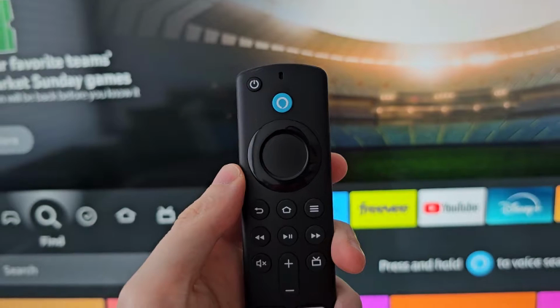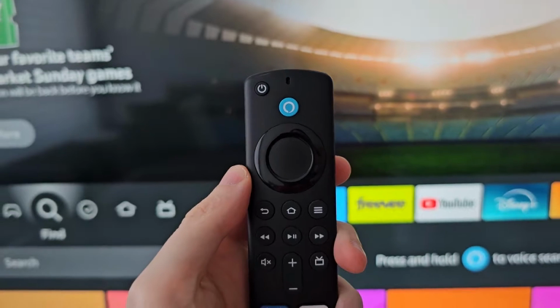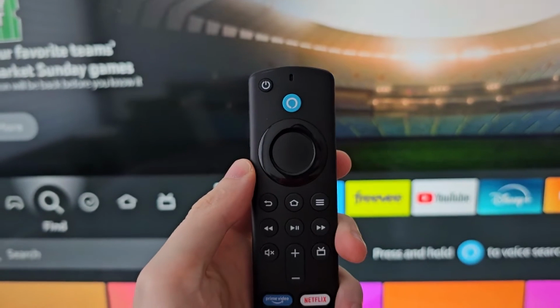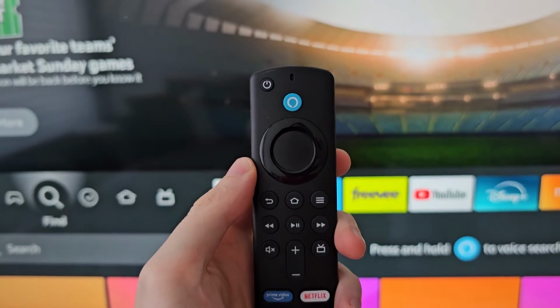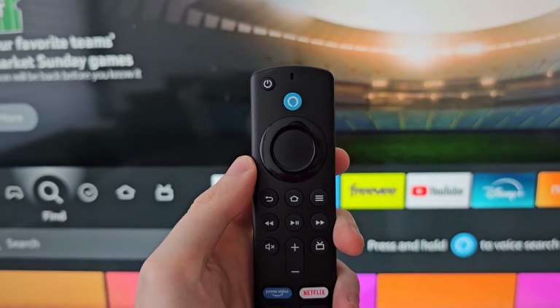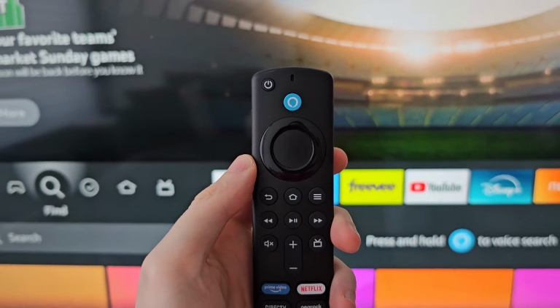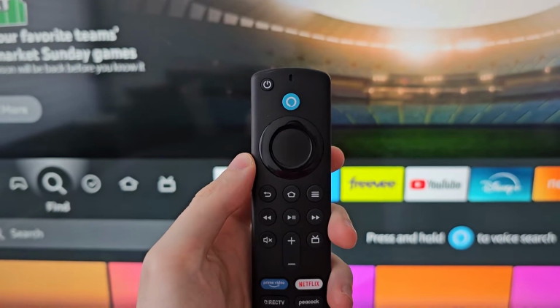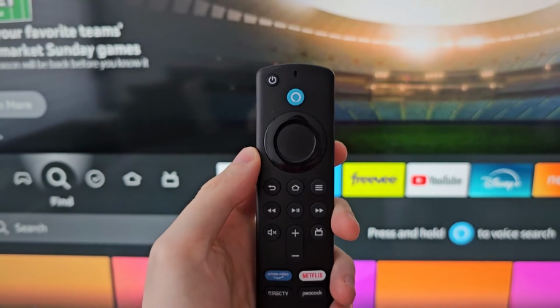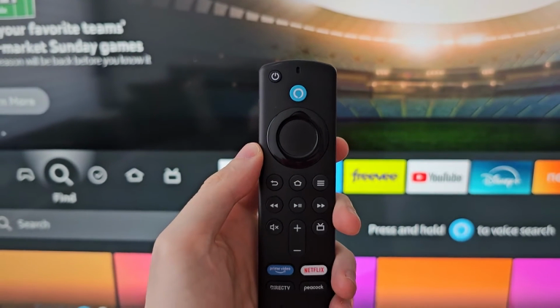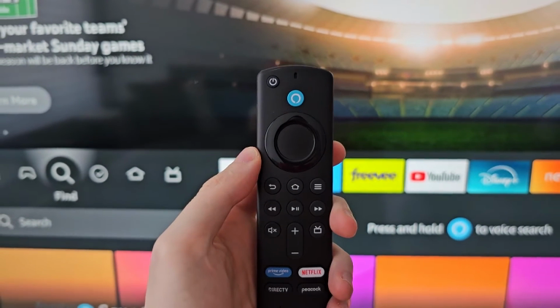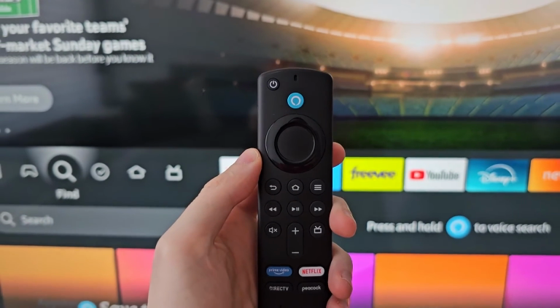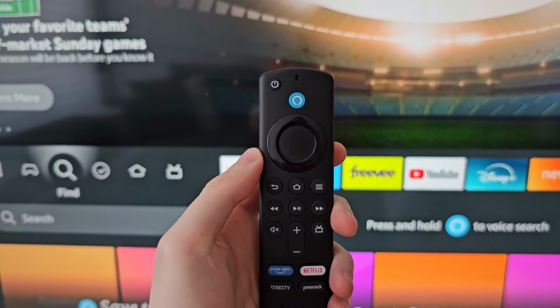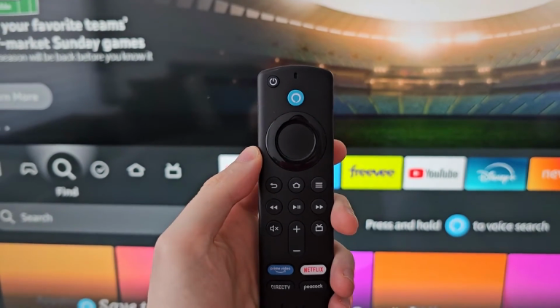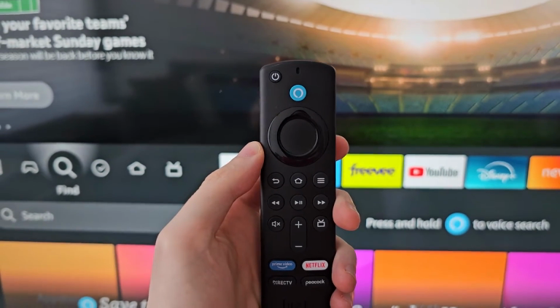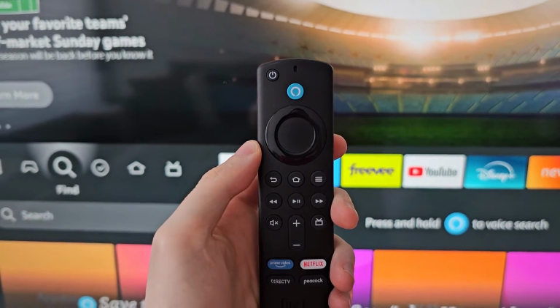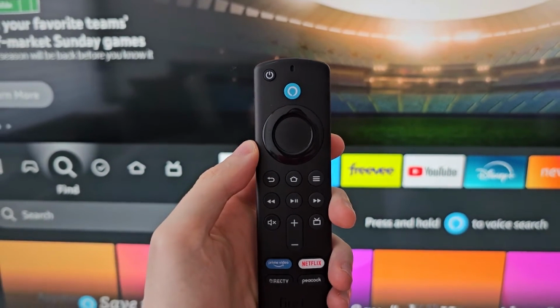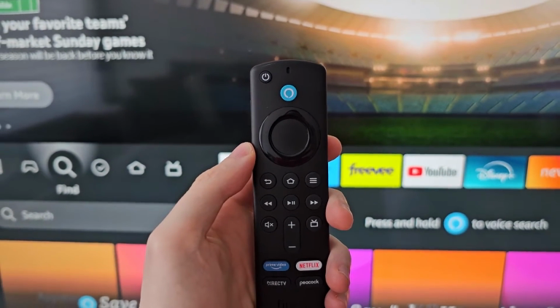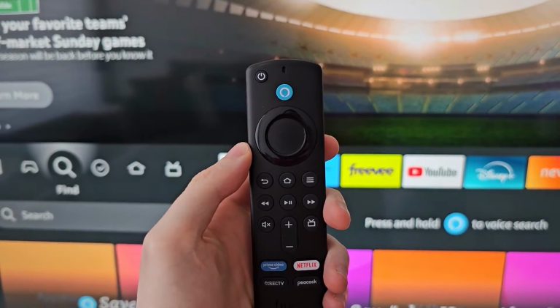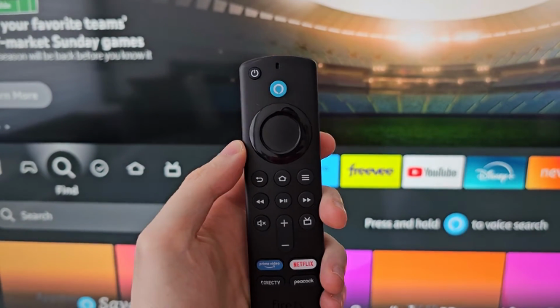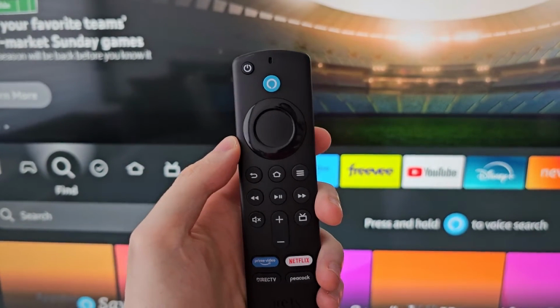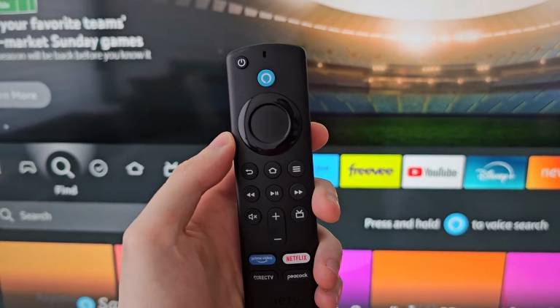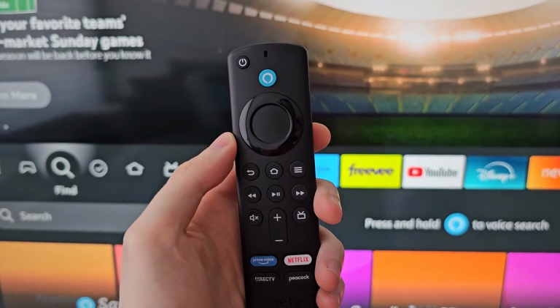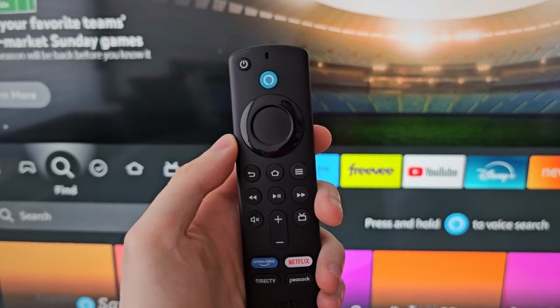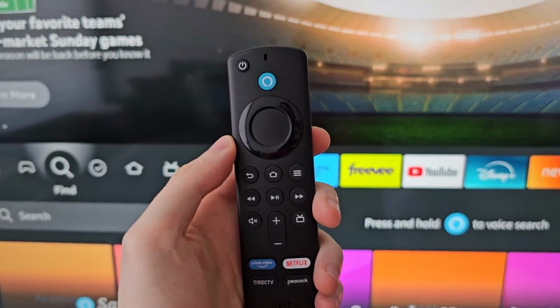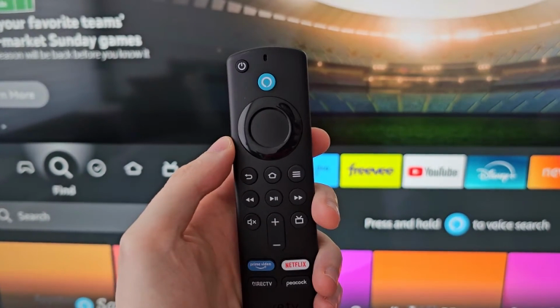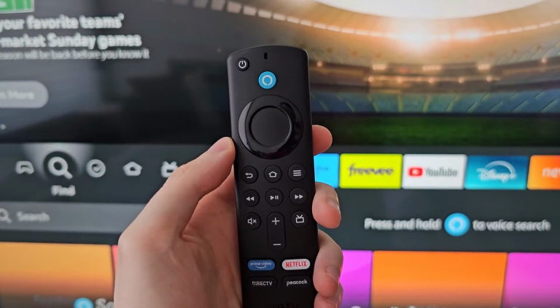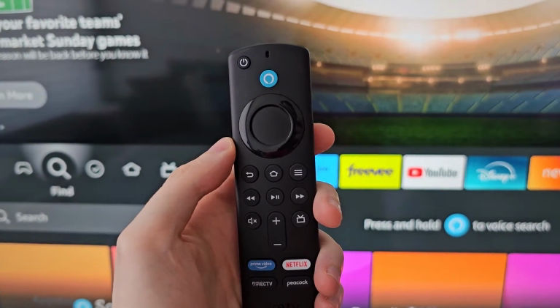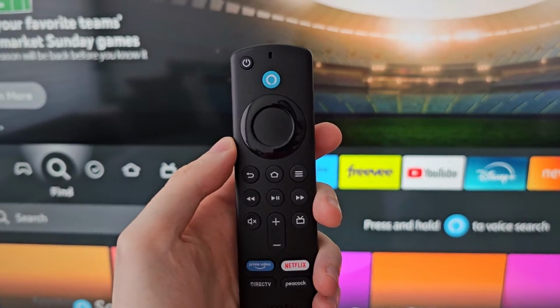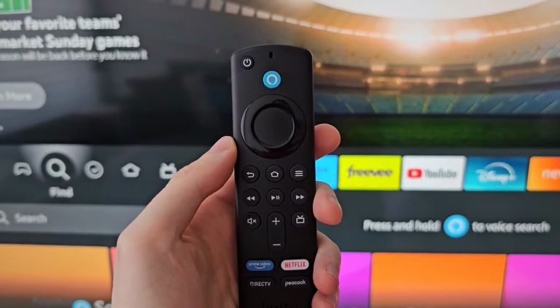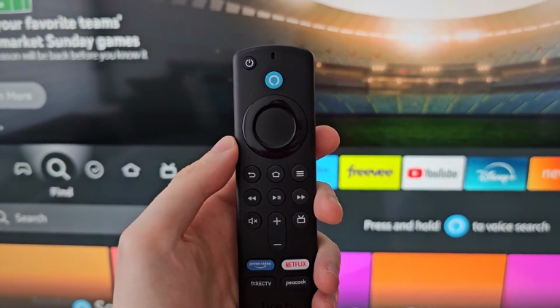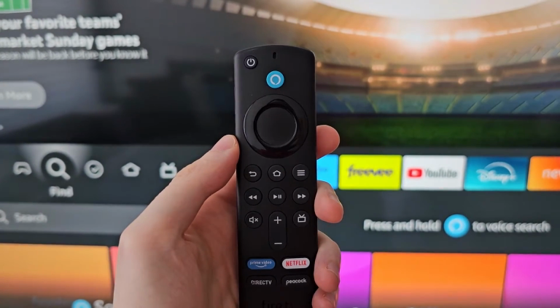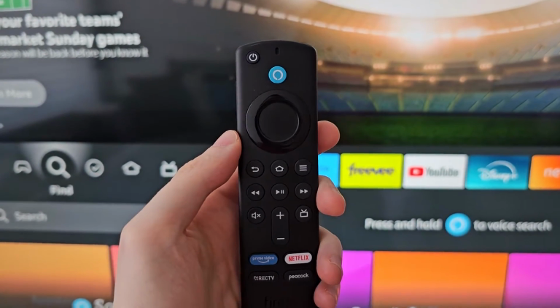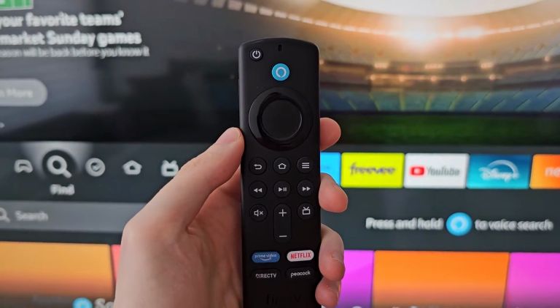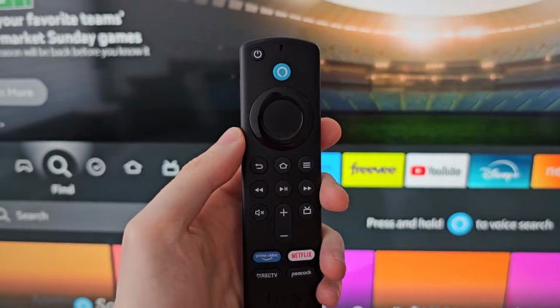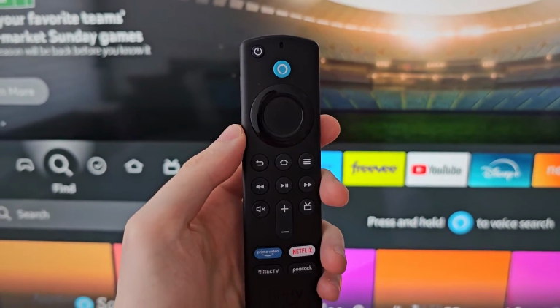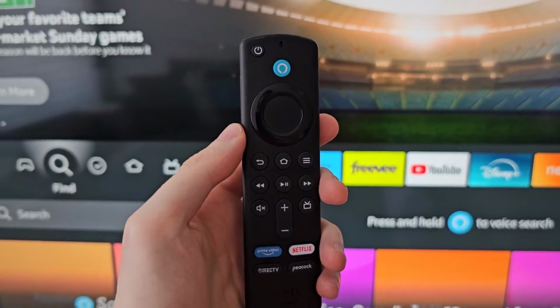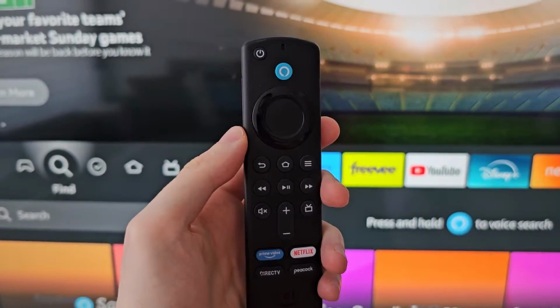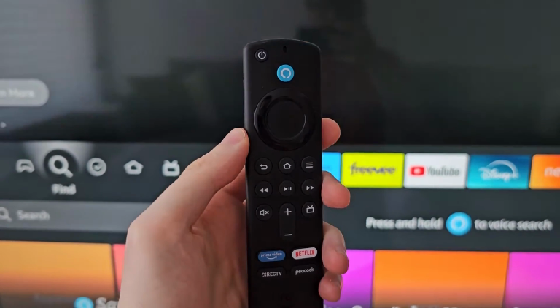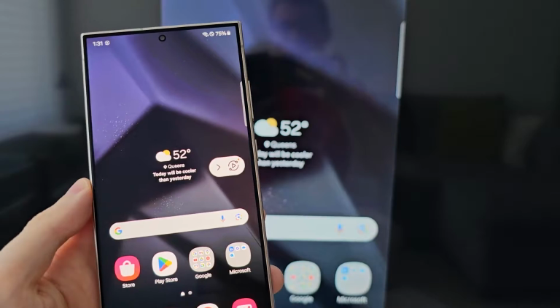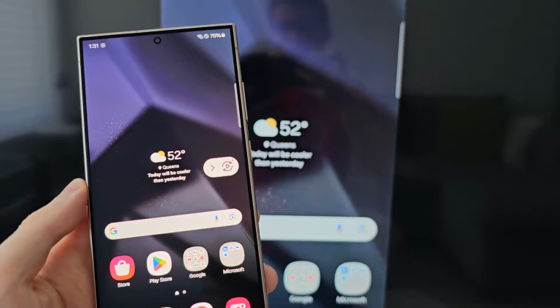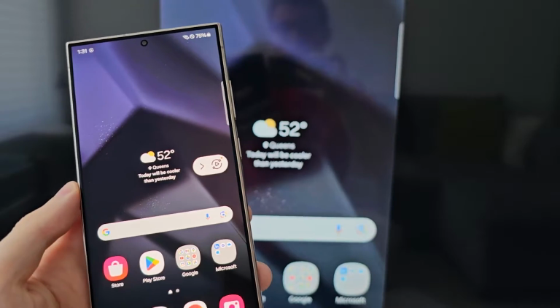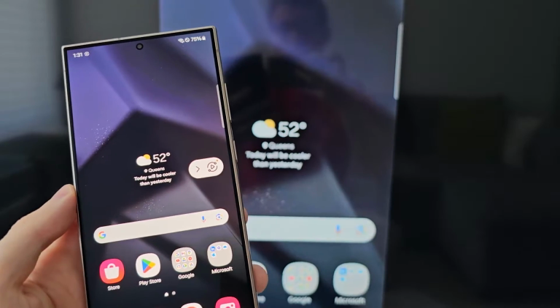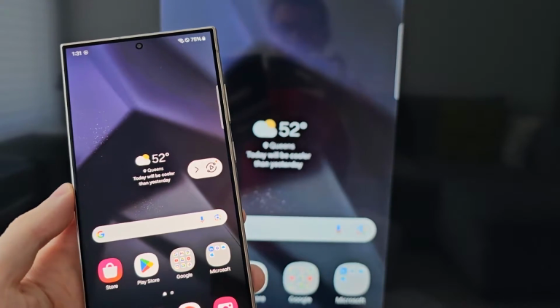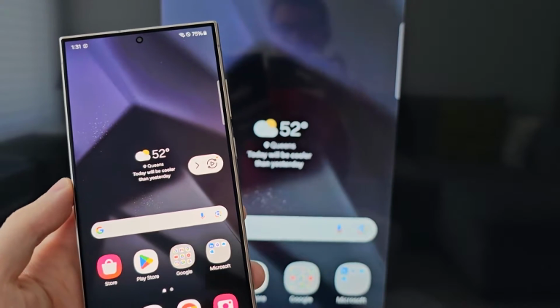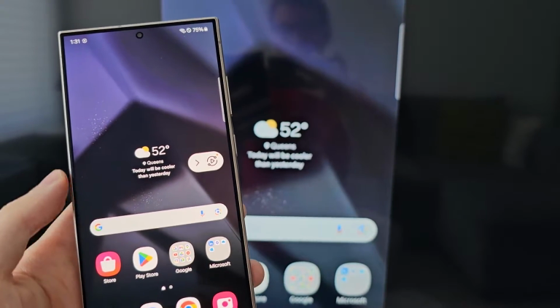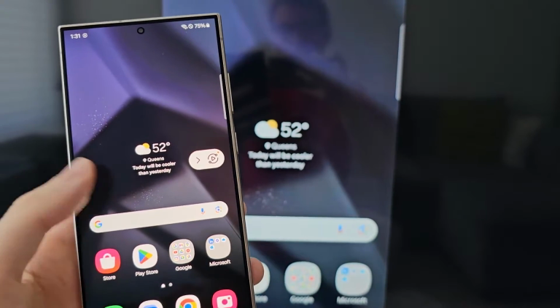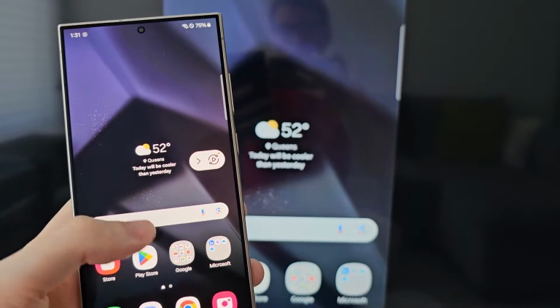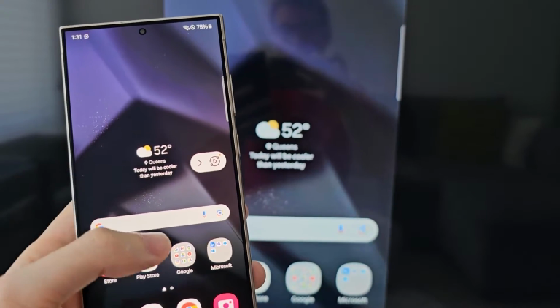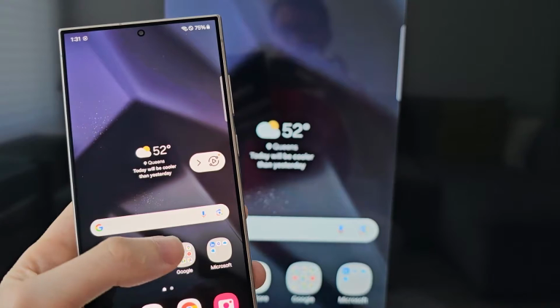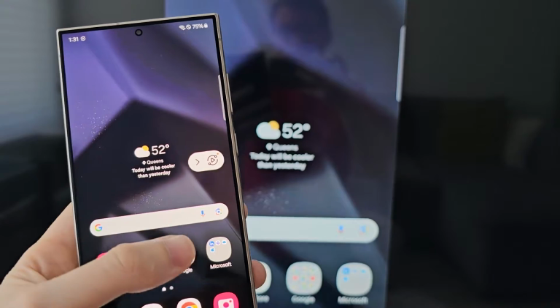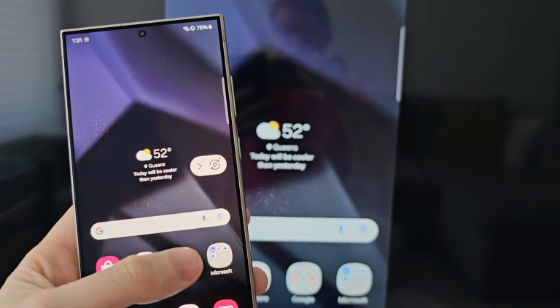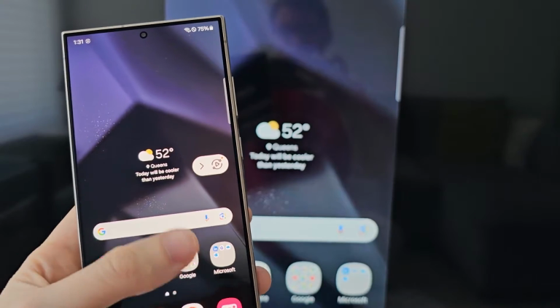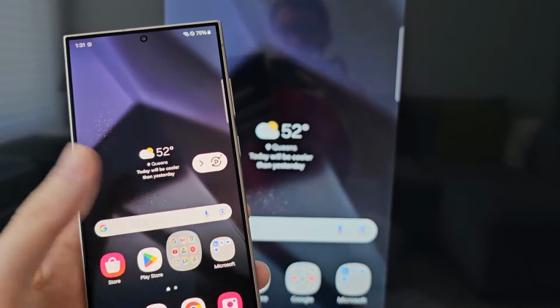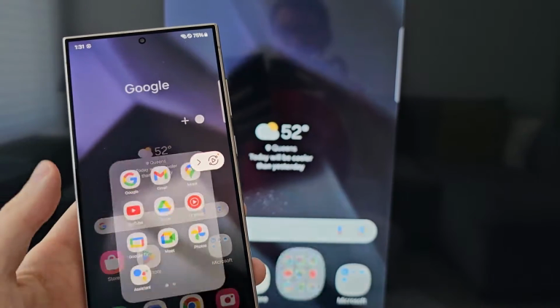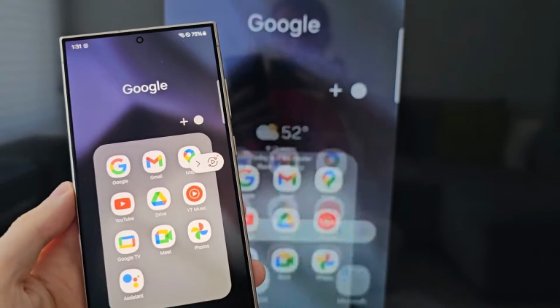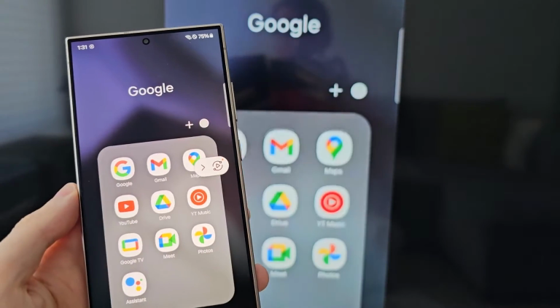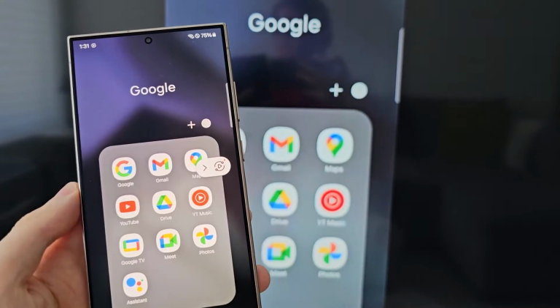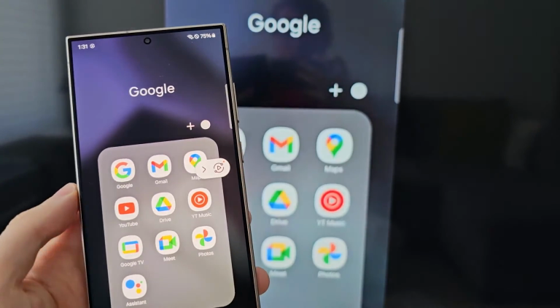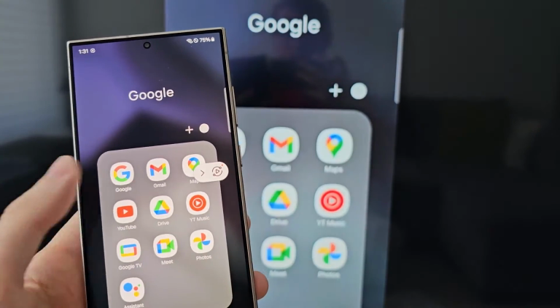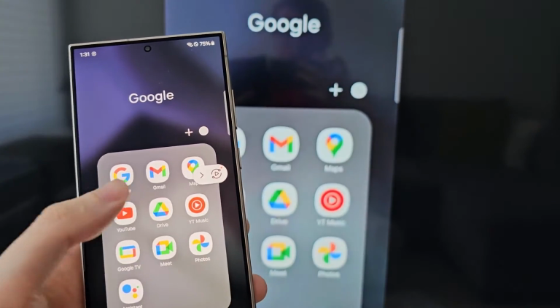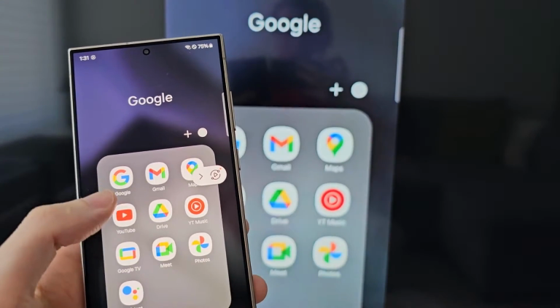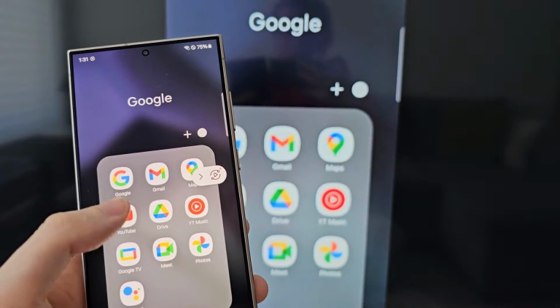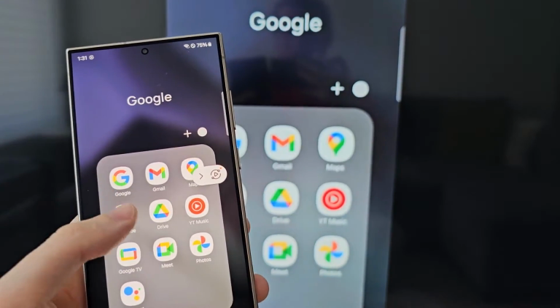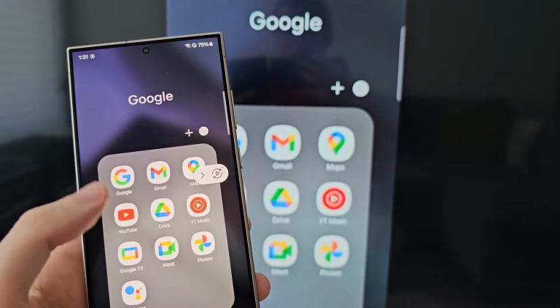Alright guys, so I'm going to show you how to mirror your Android phone to your Fire TV device — have whatever's on your Android show up on your TV.